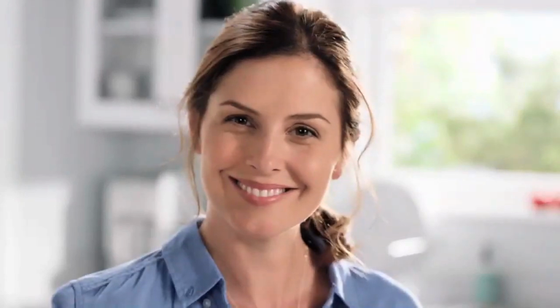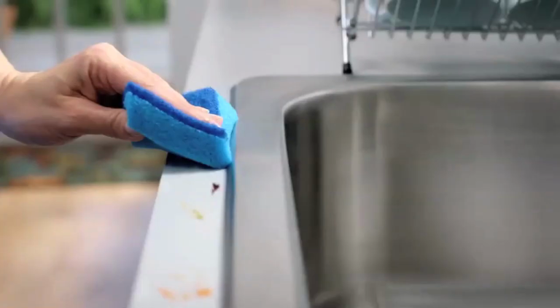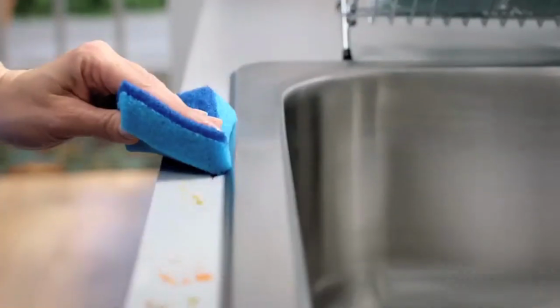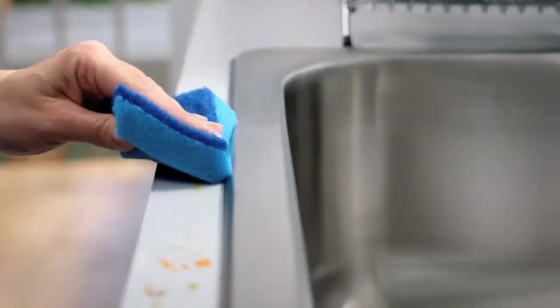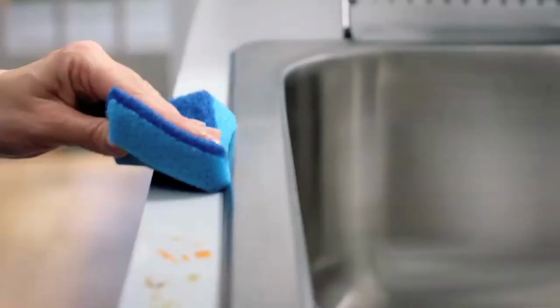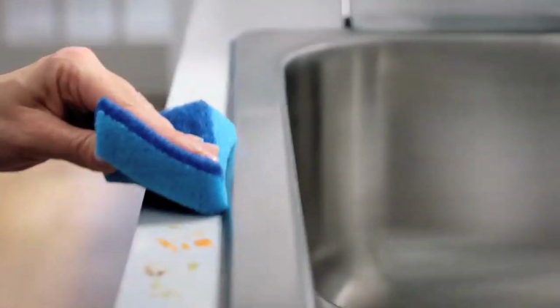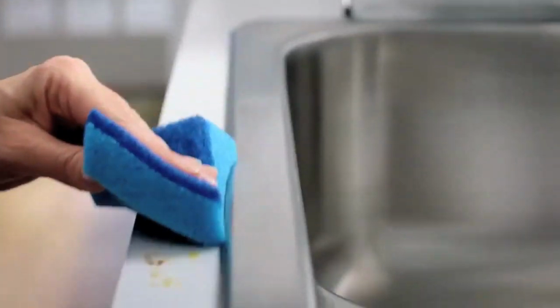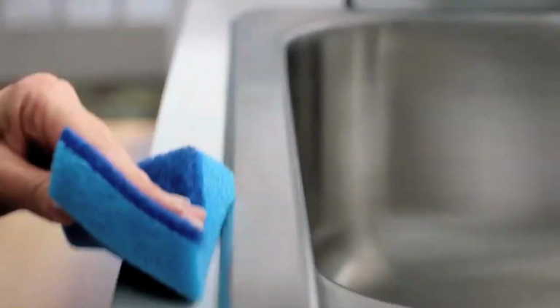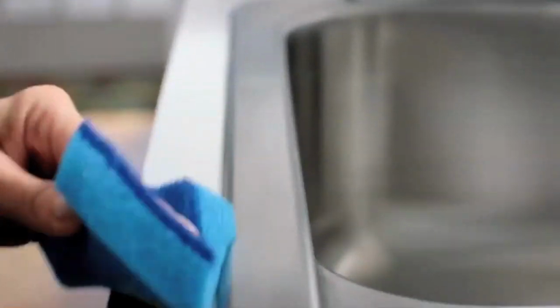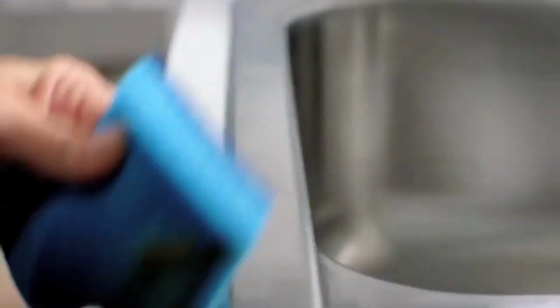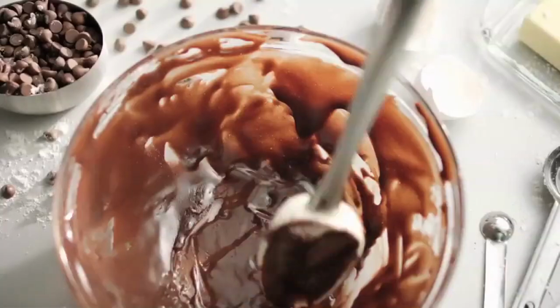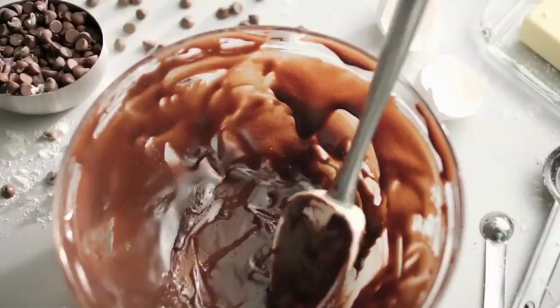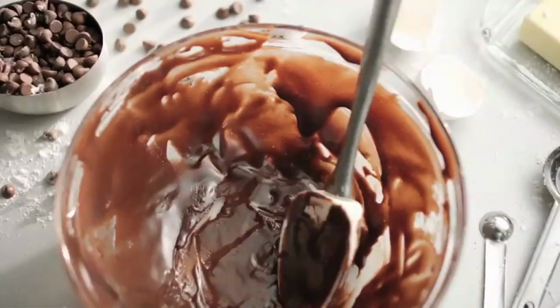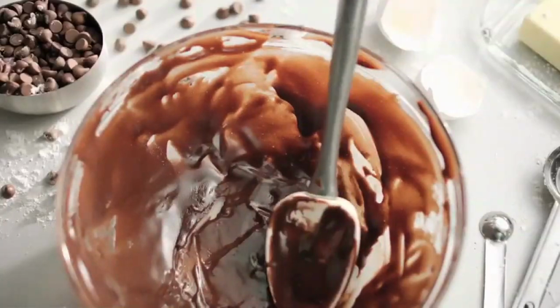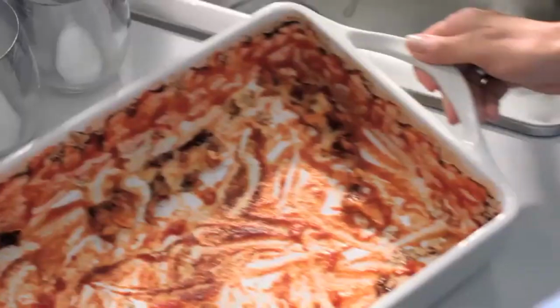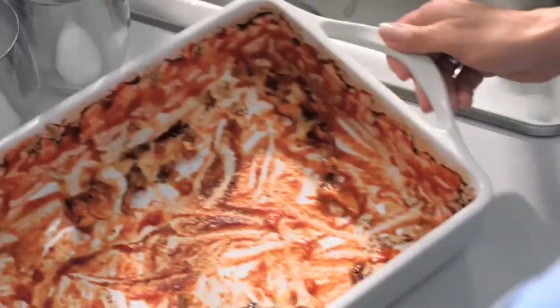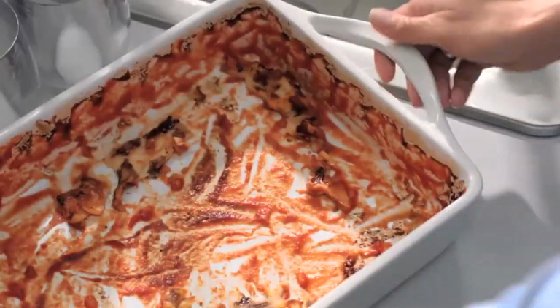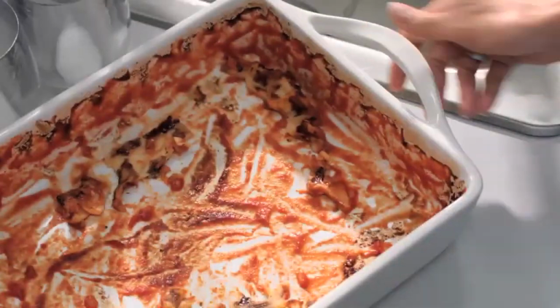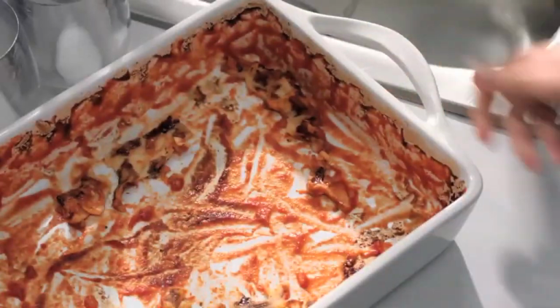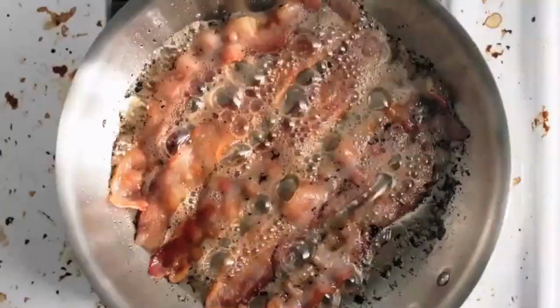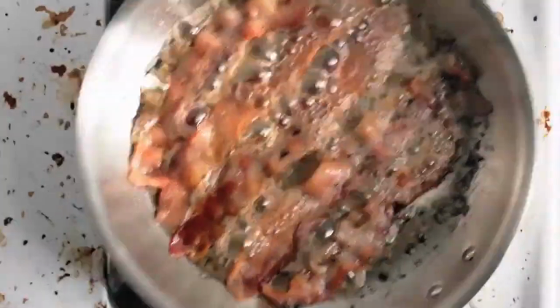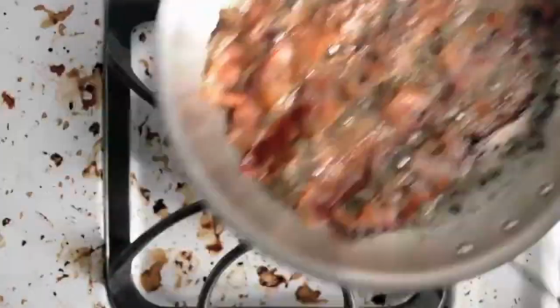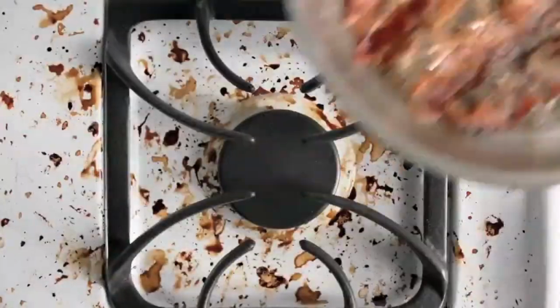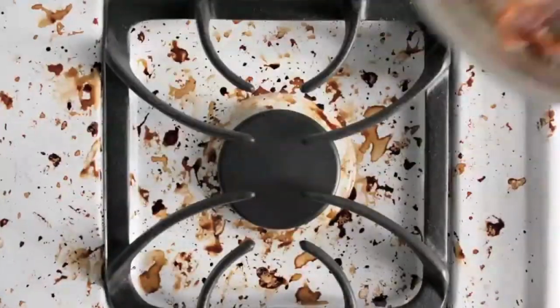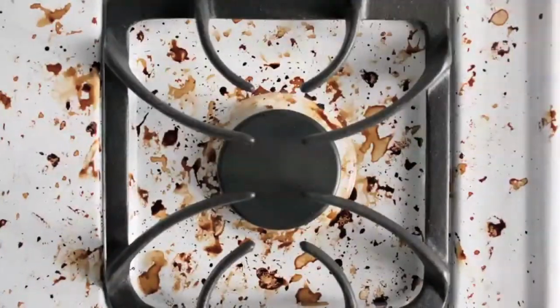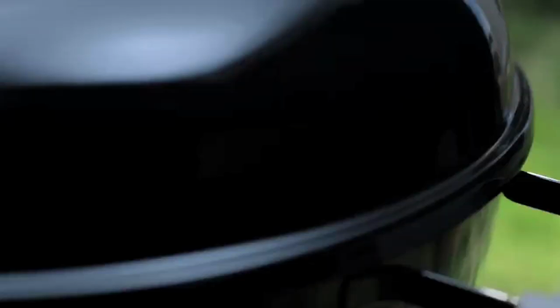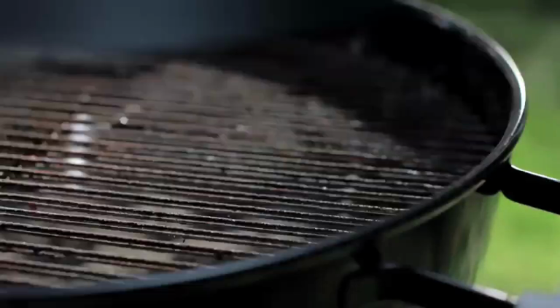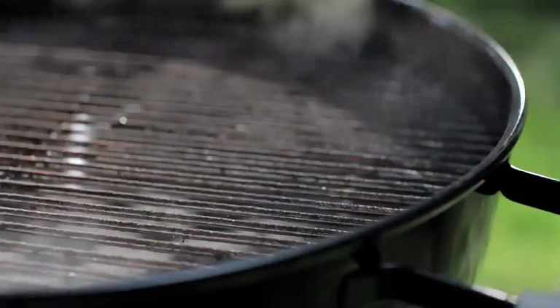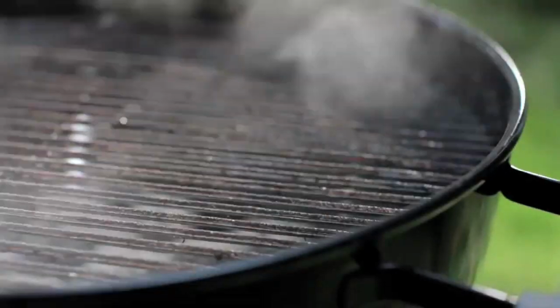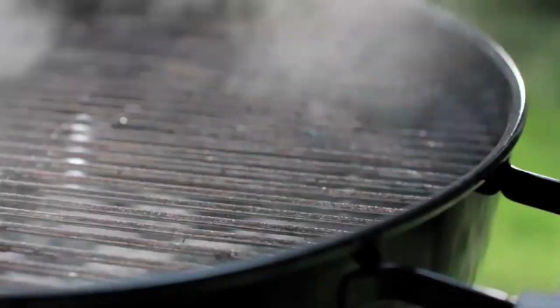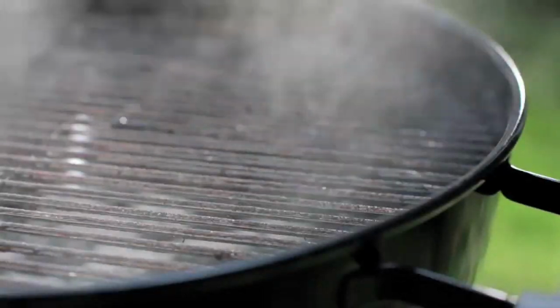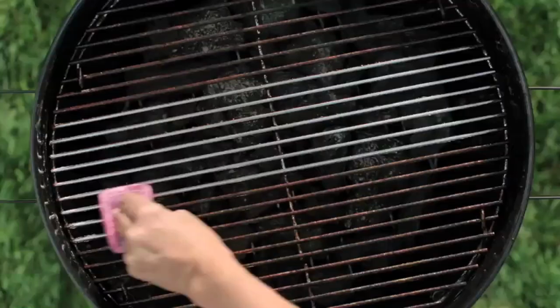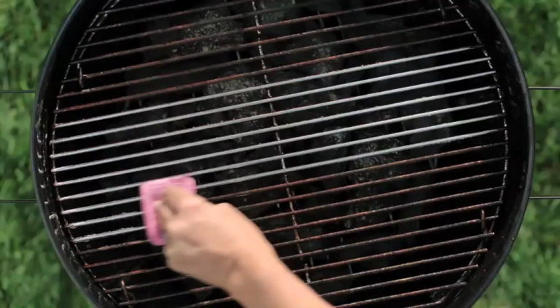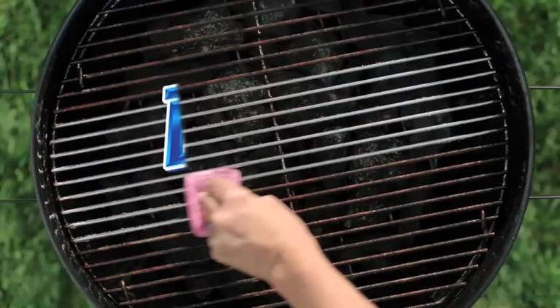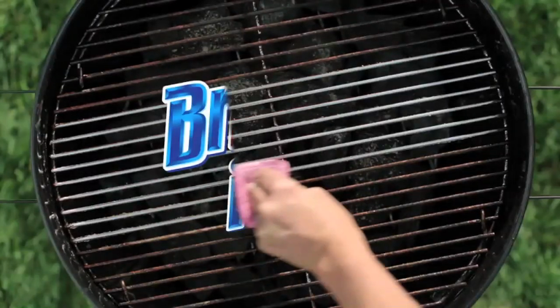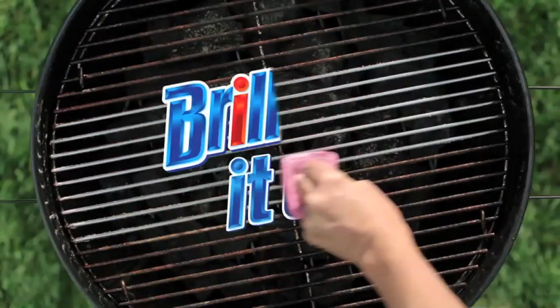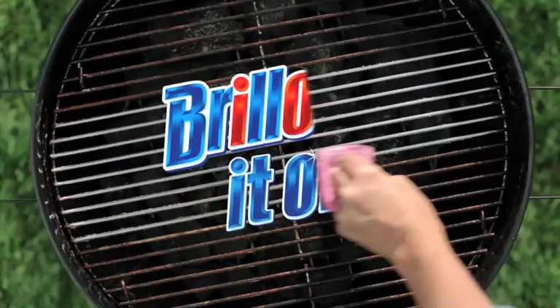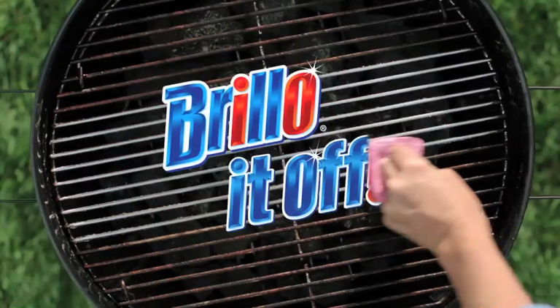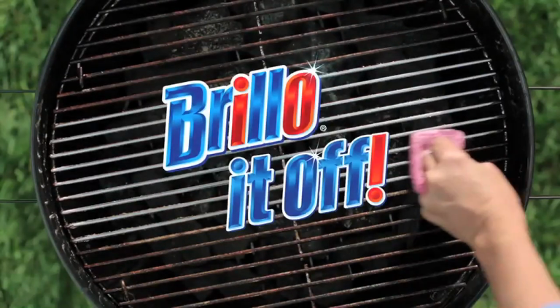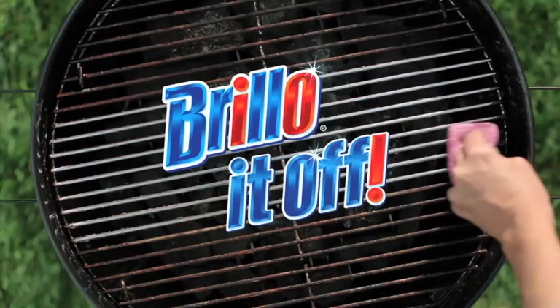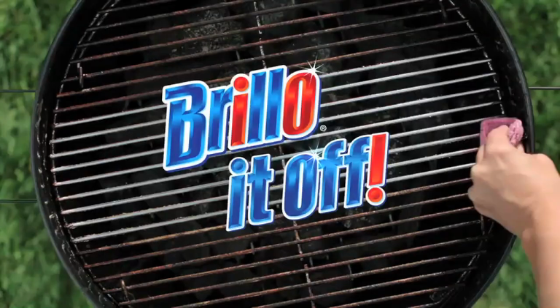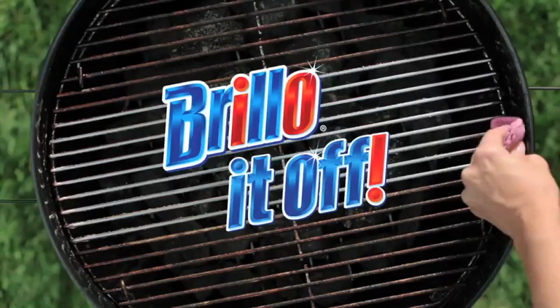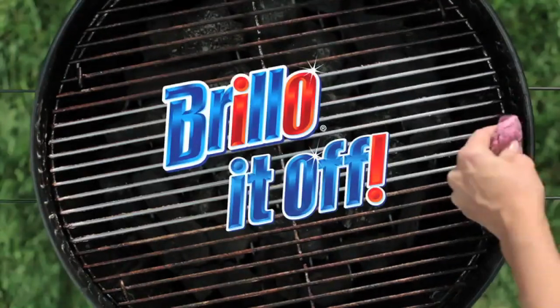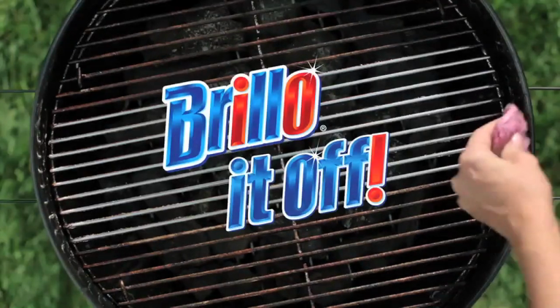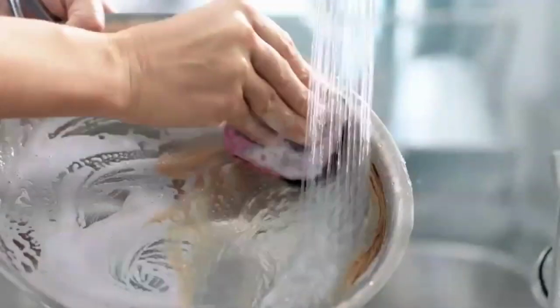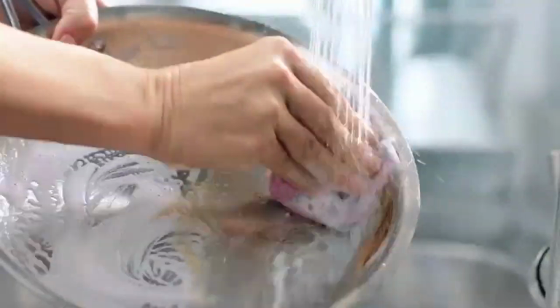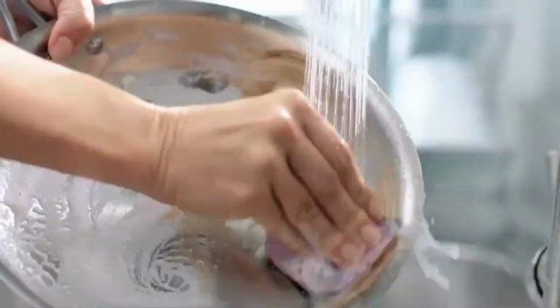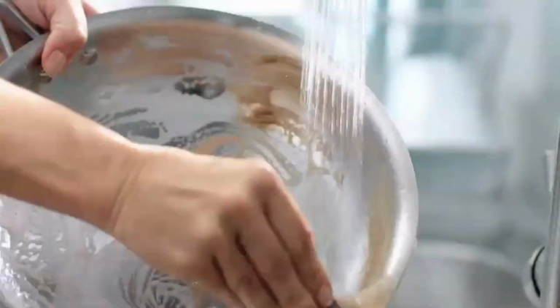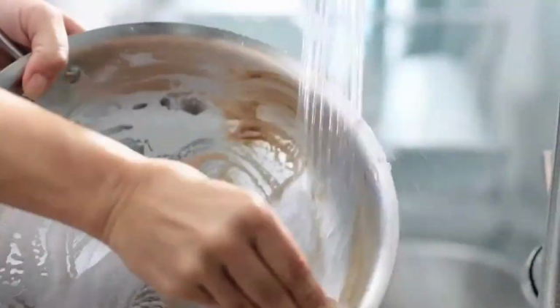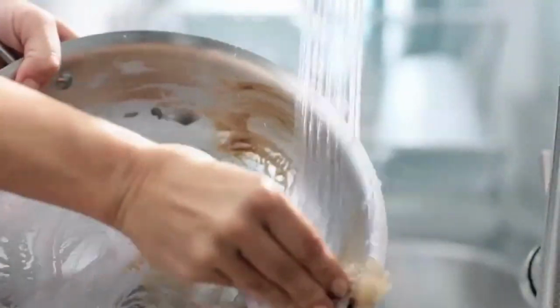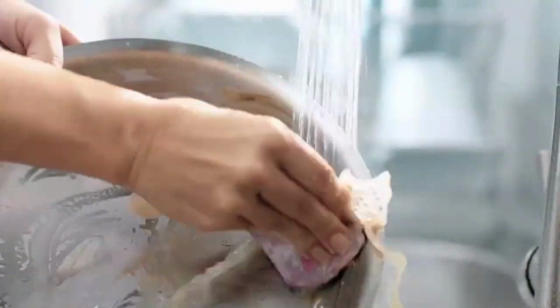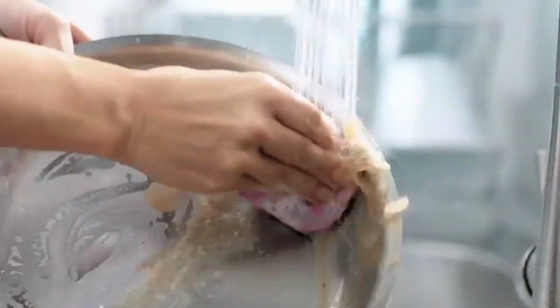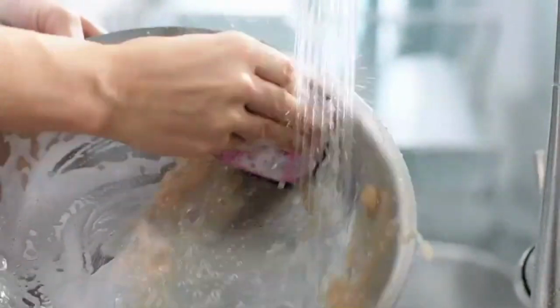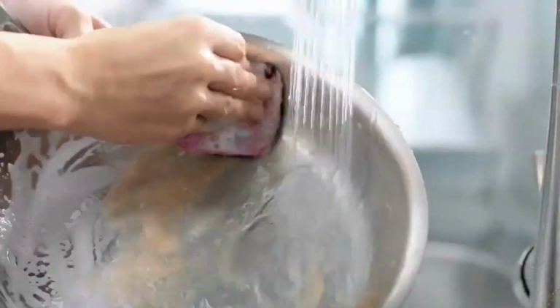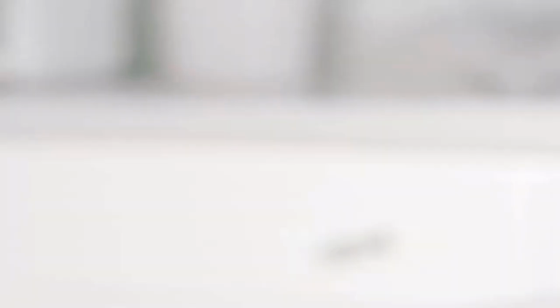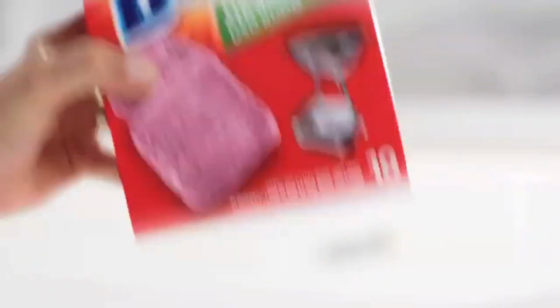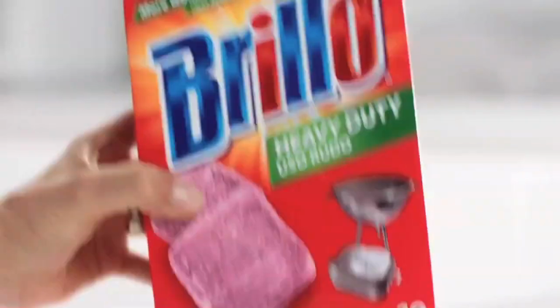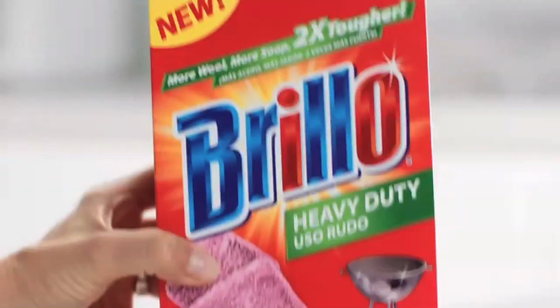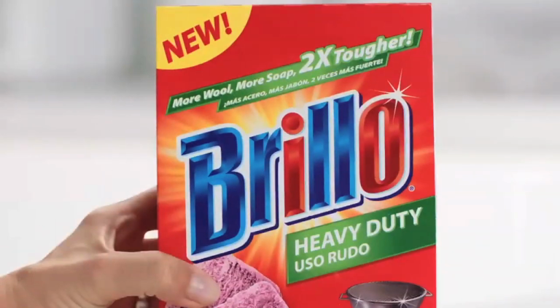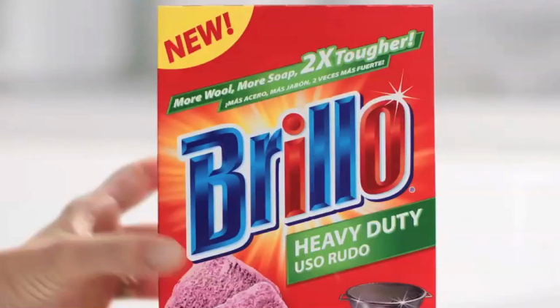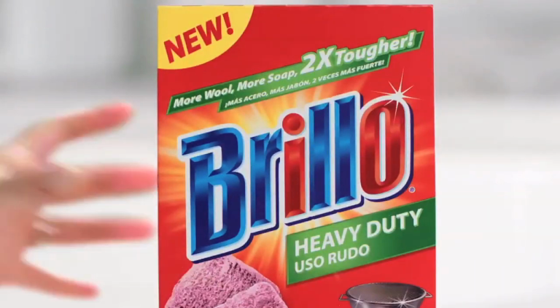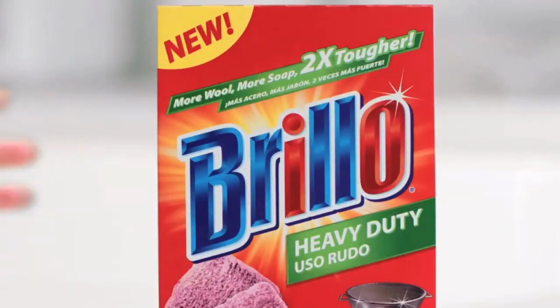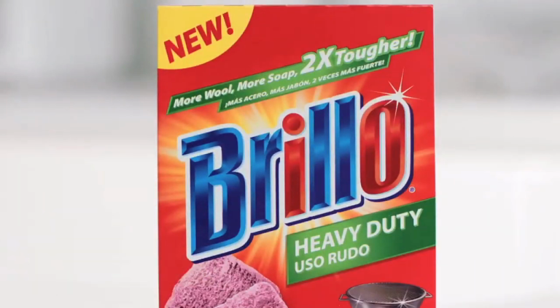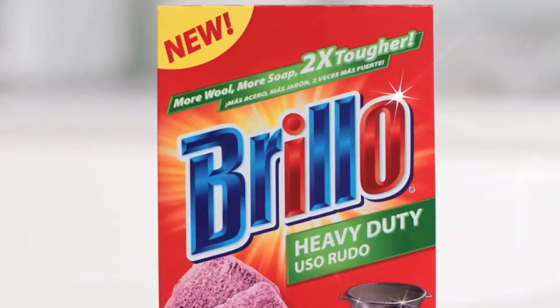And if your messes are baked on, burnt on — Brillo it all. With soapier, longer-lasting Brillo soap pads.